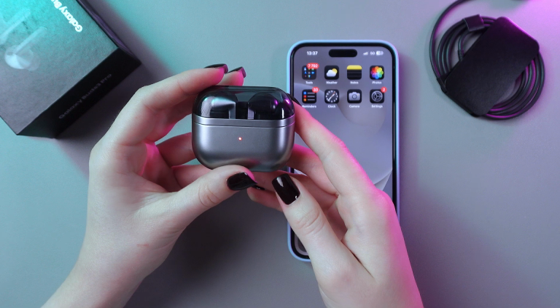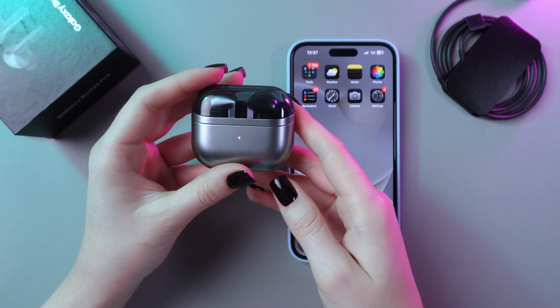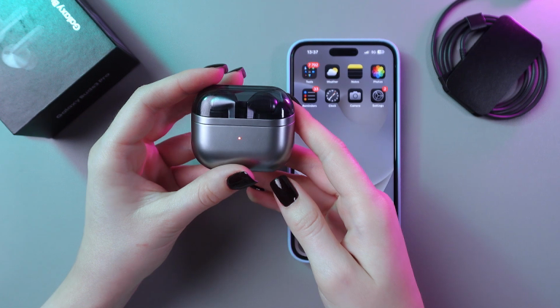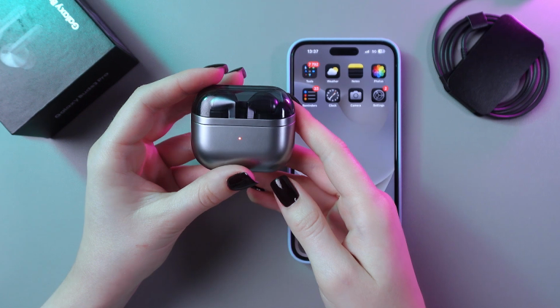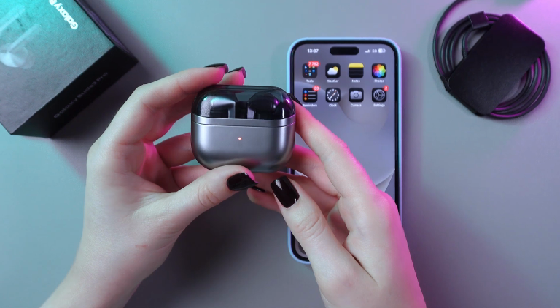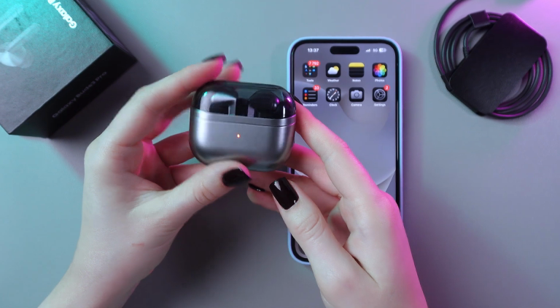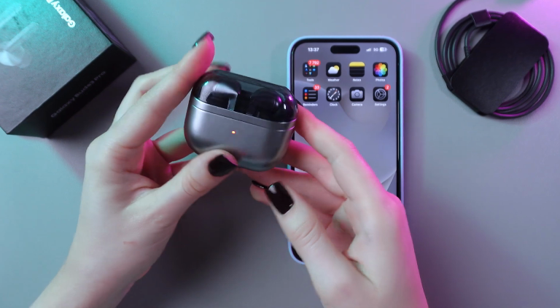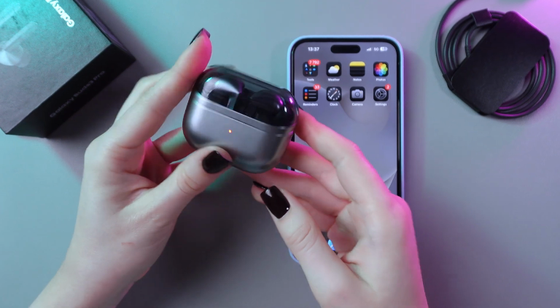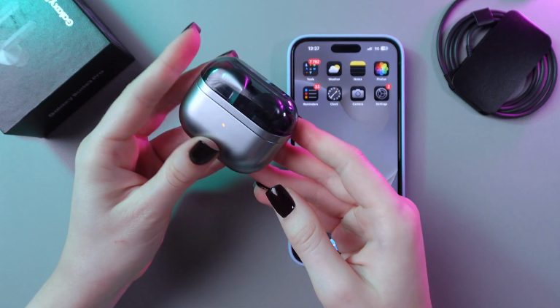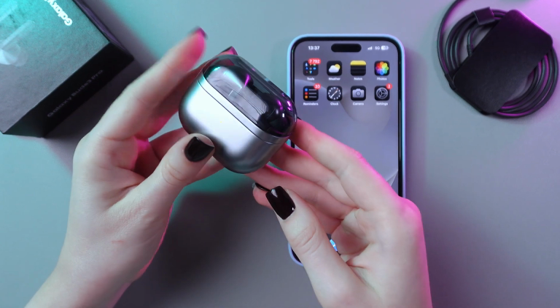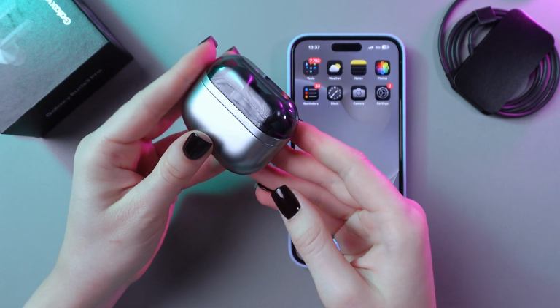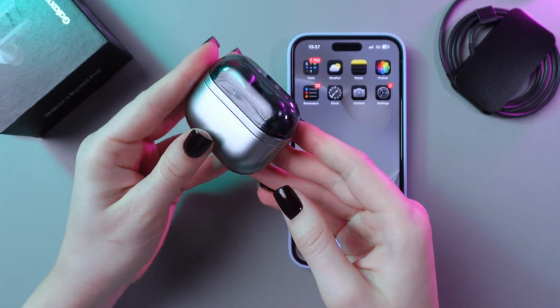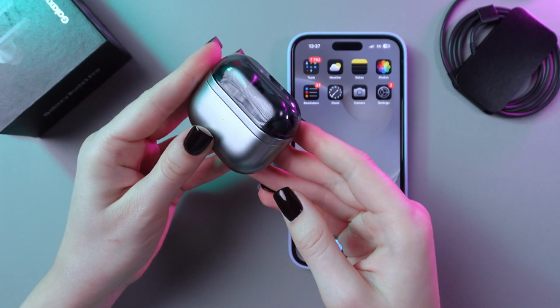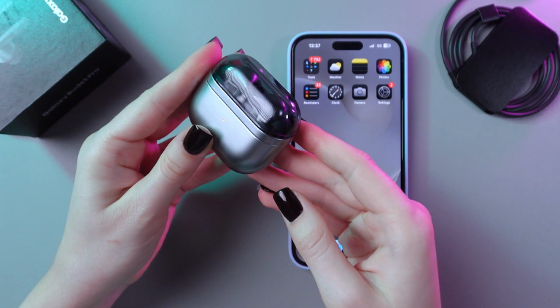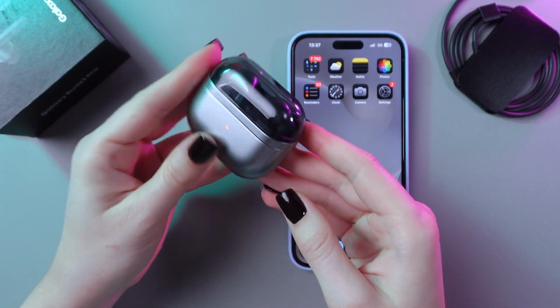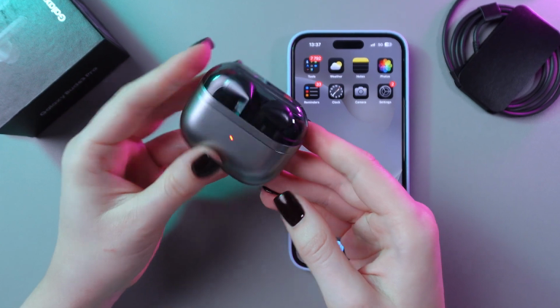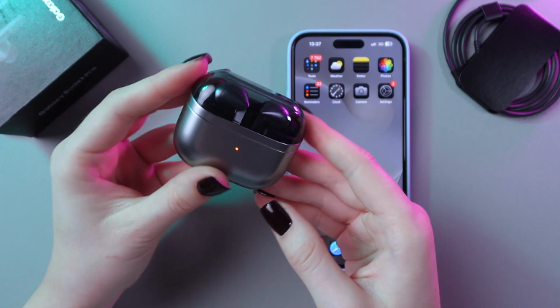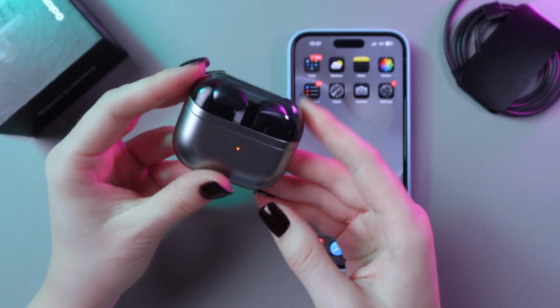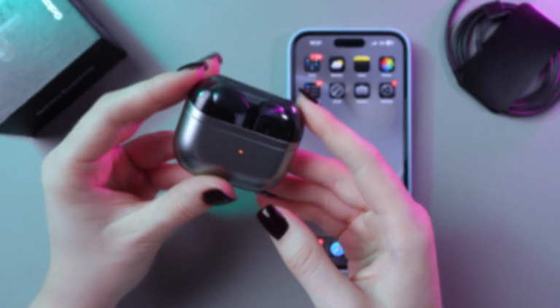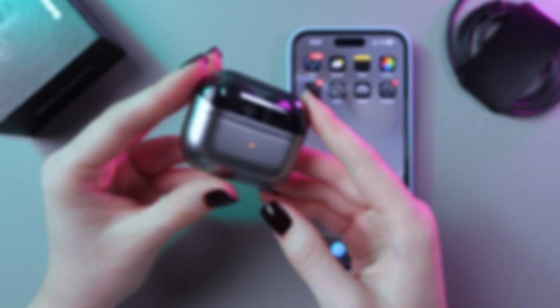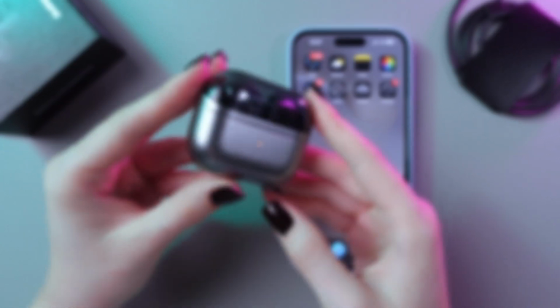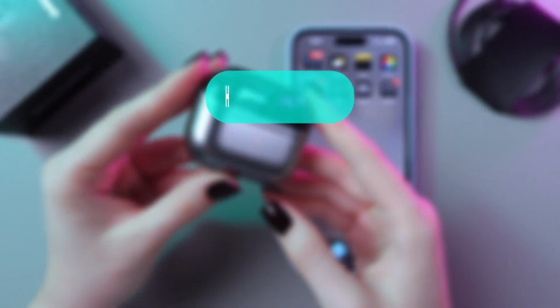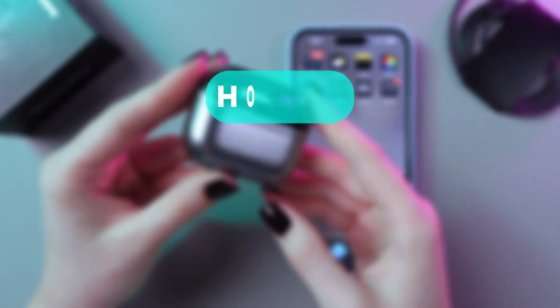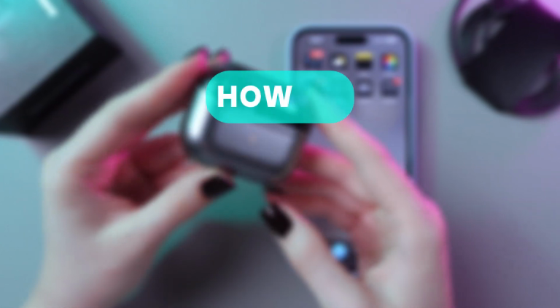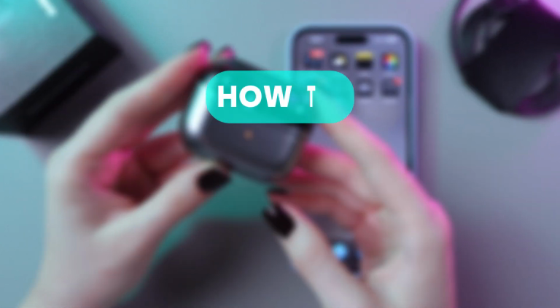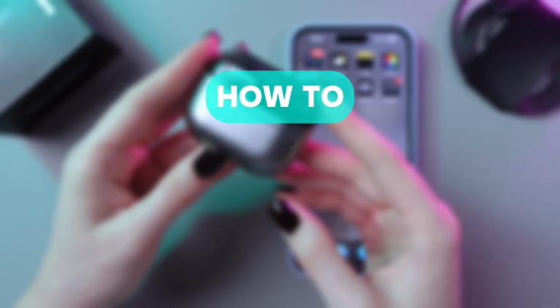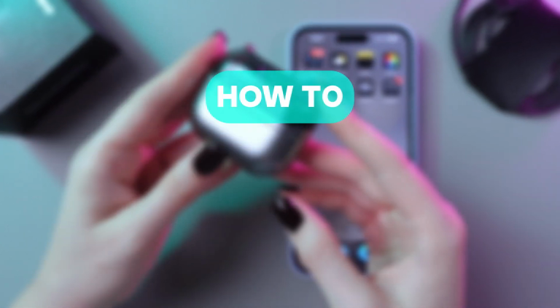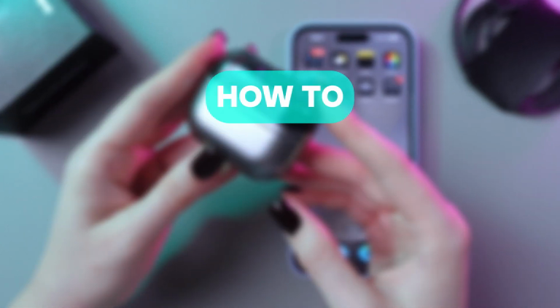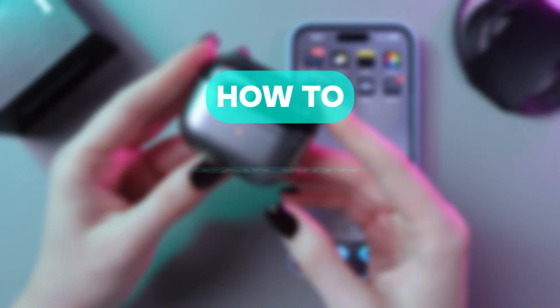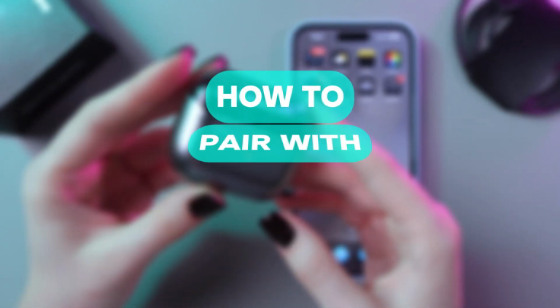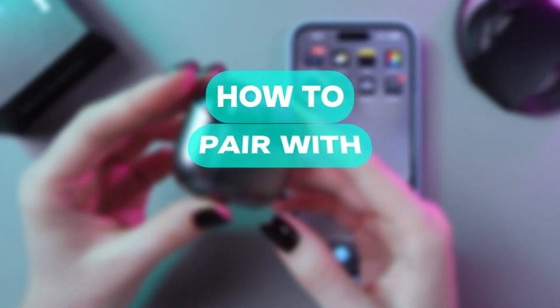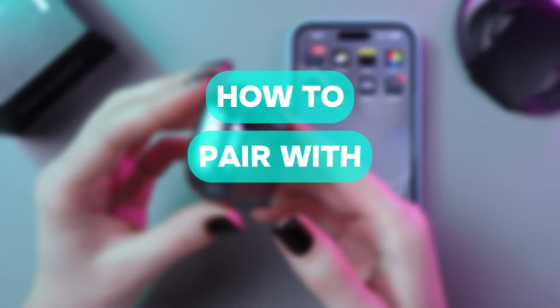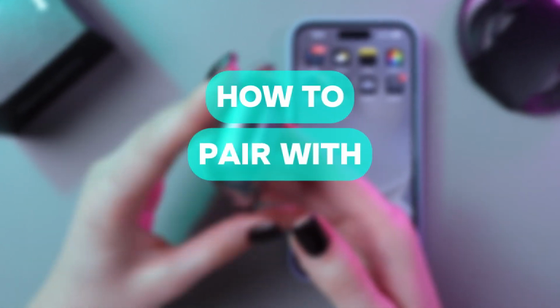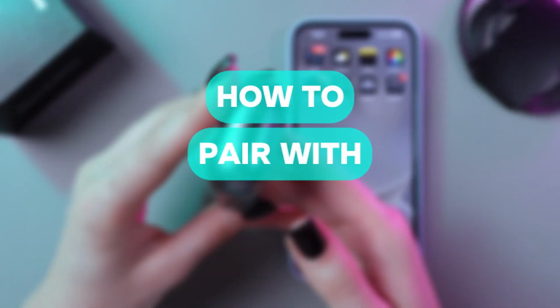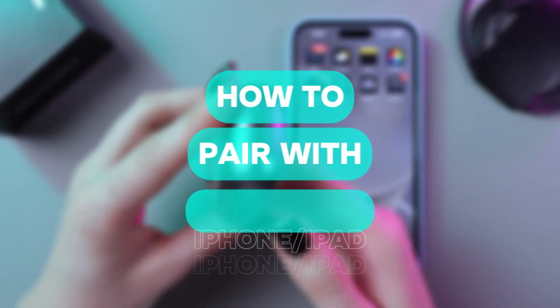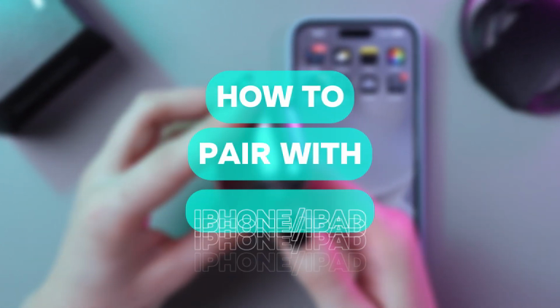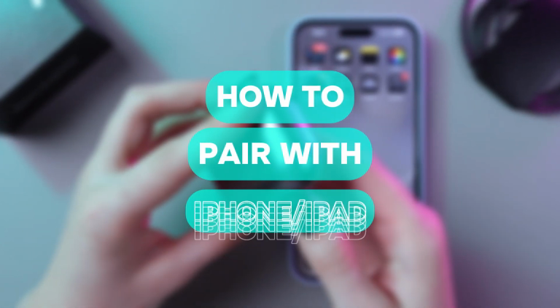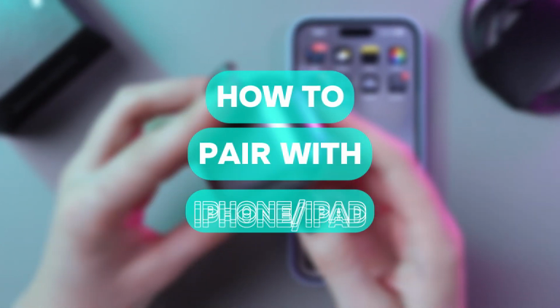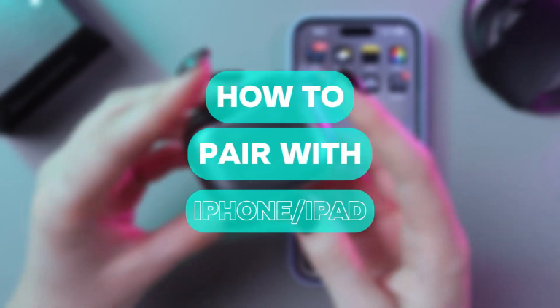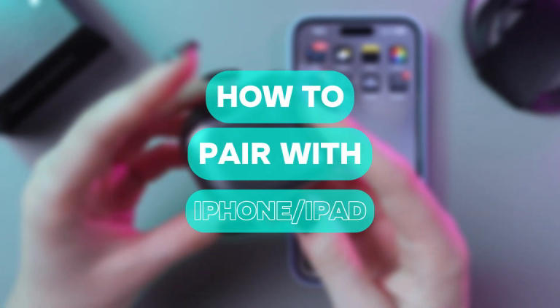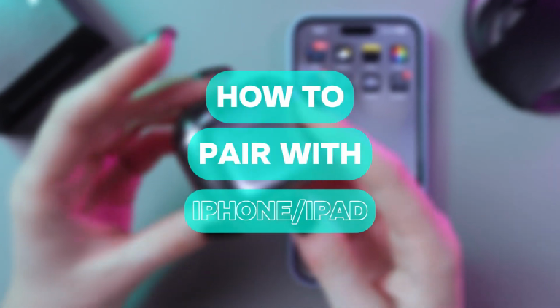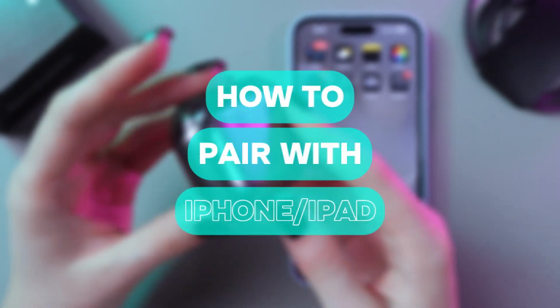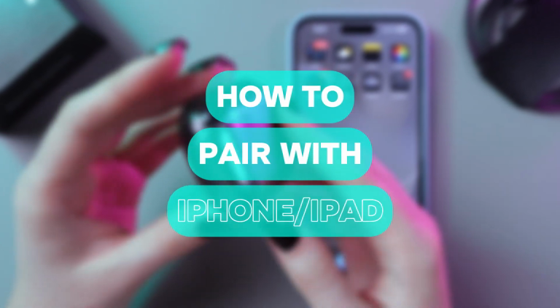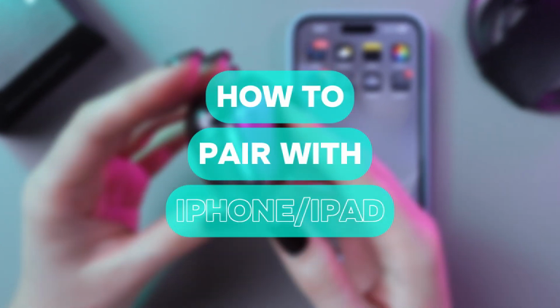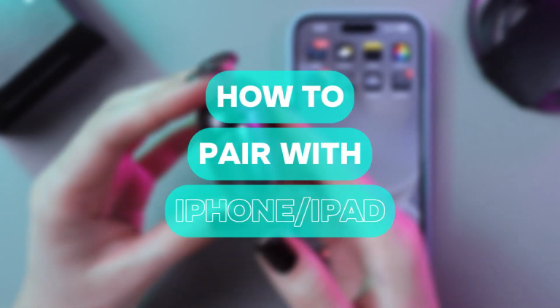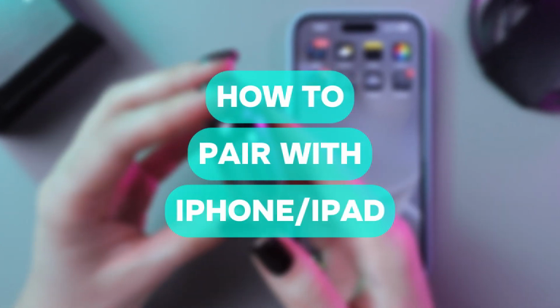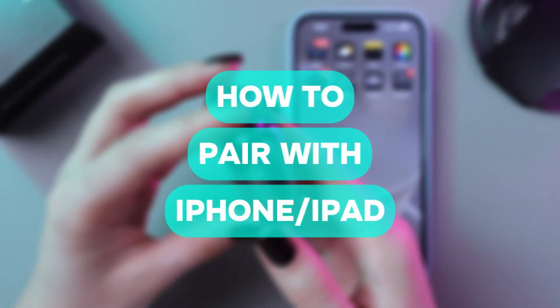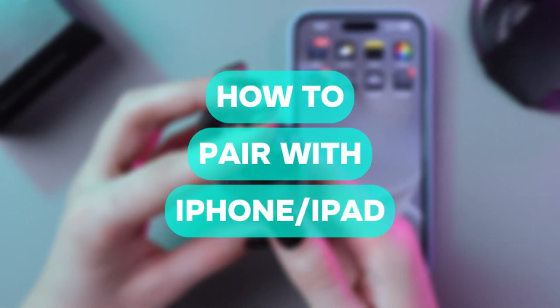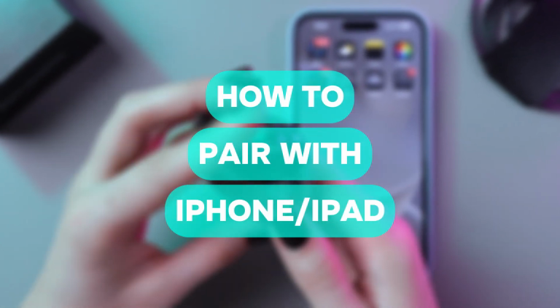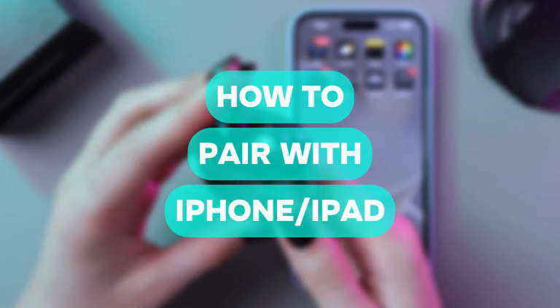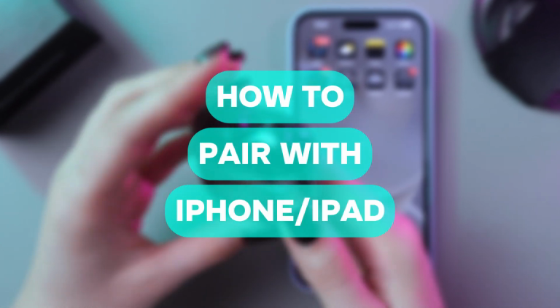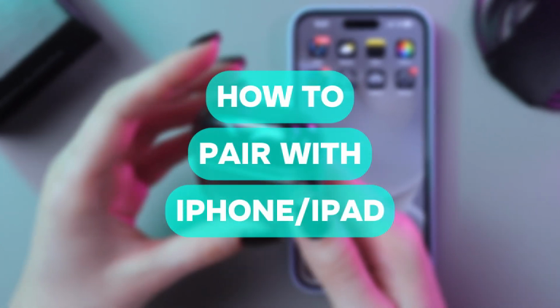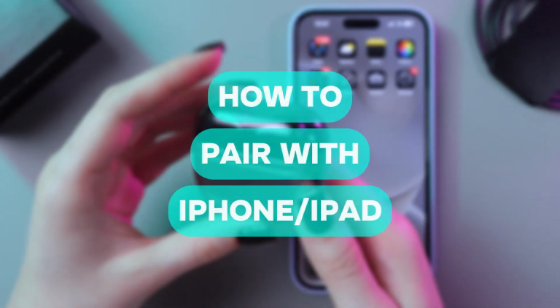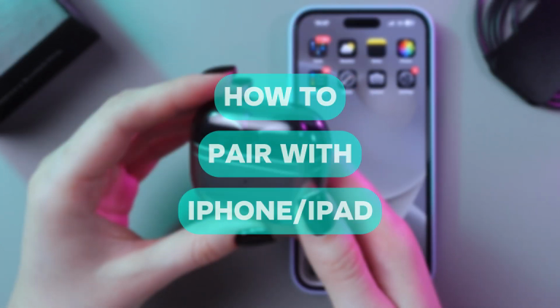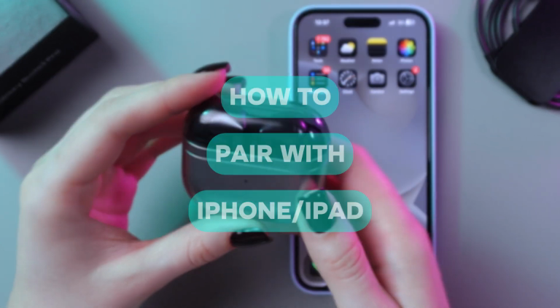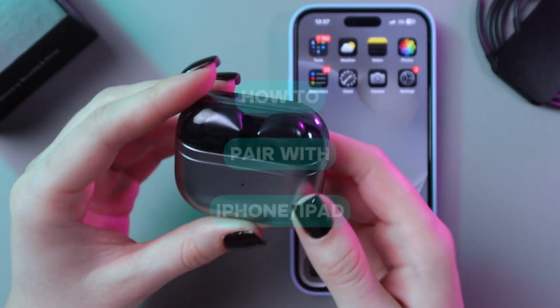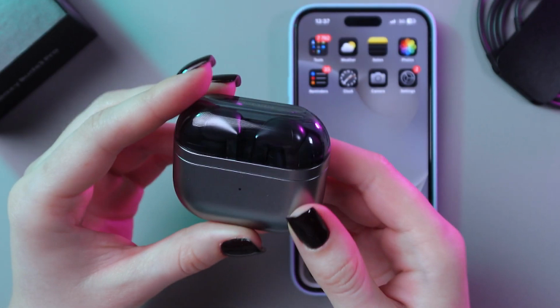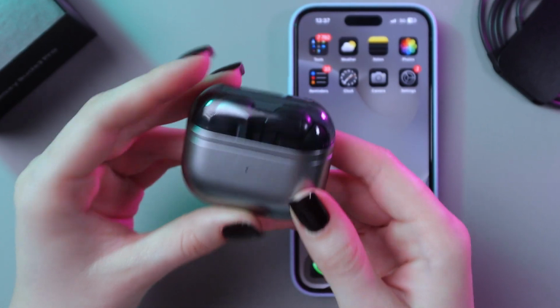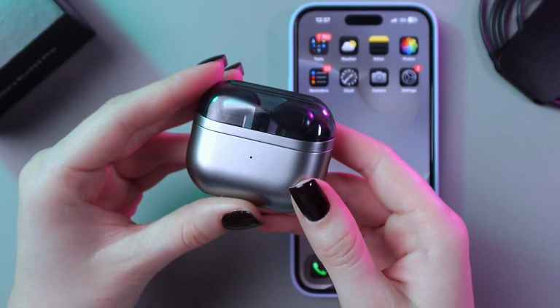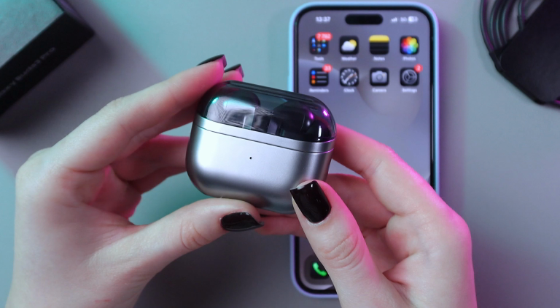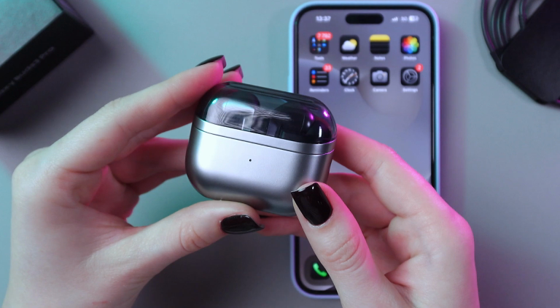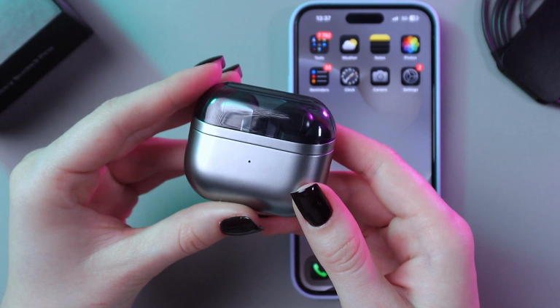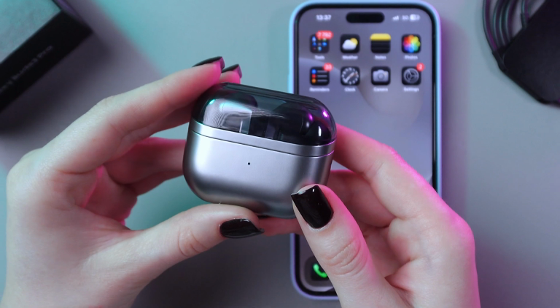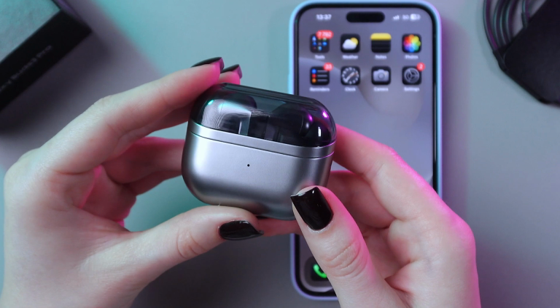Hi there! In this video, I want to show you how to pair your Samsung Galaxy Buds 3 Pro with iPhone. Let's get started.